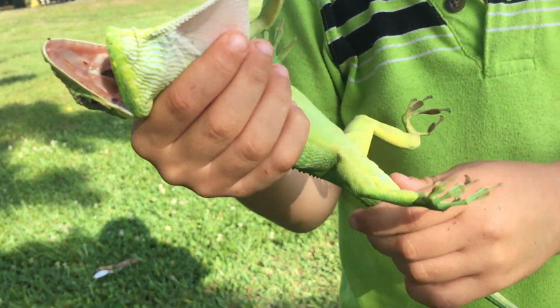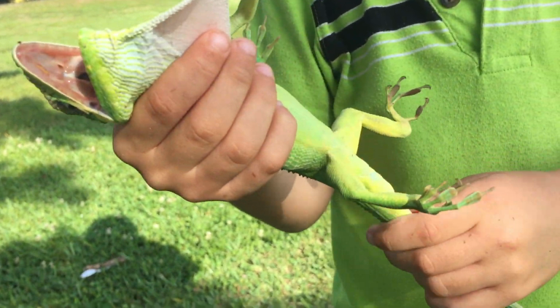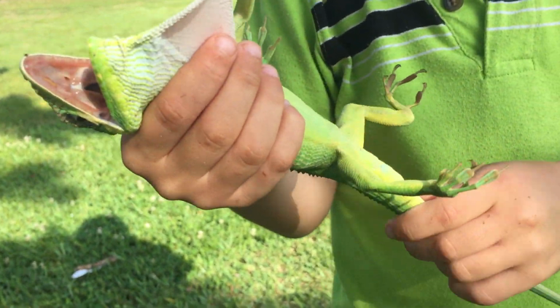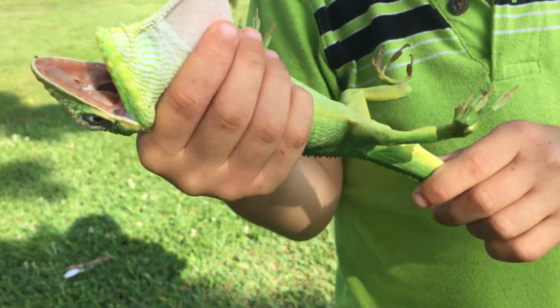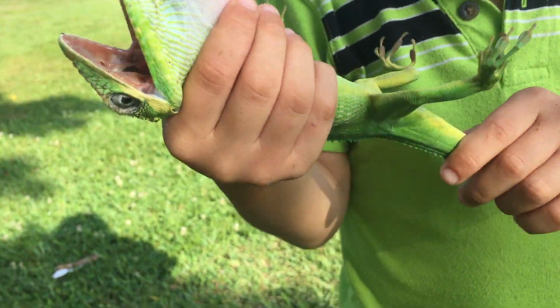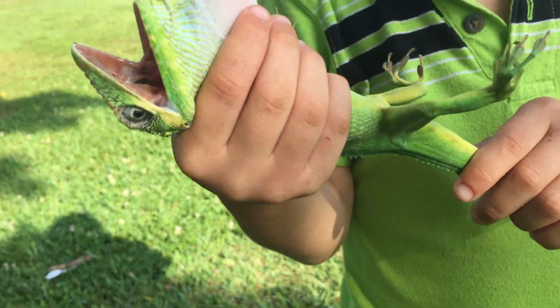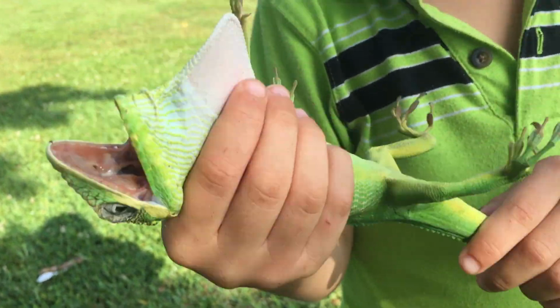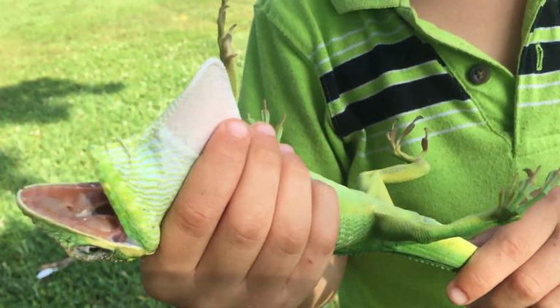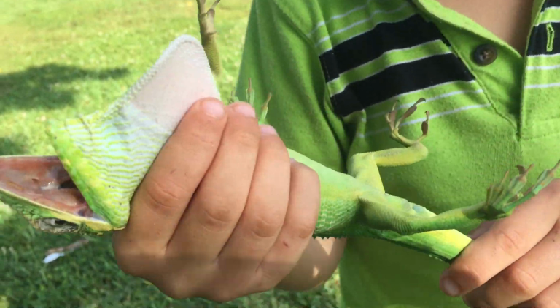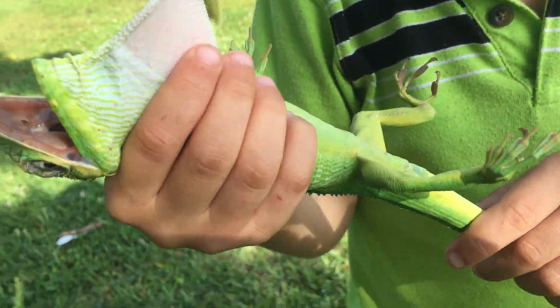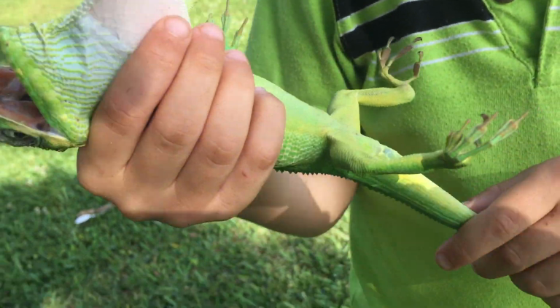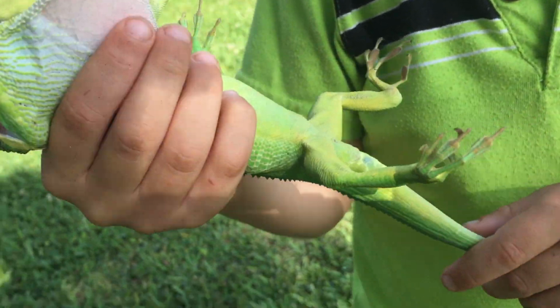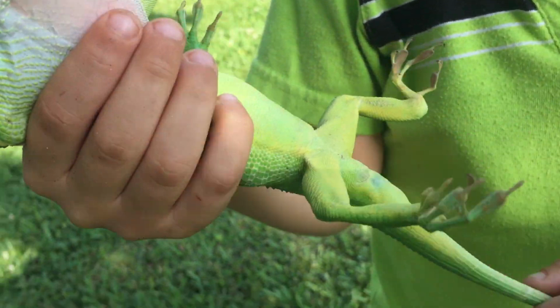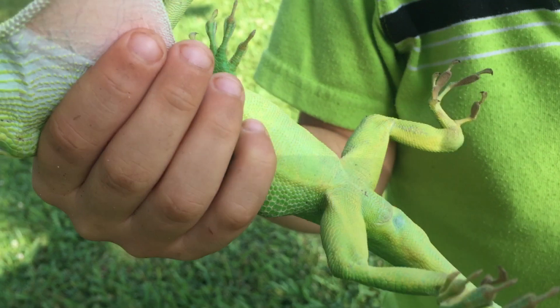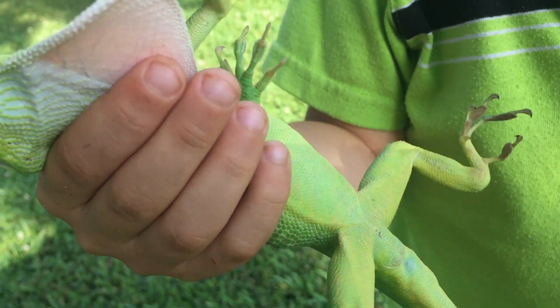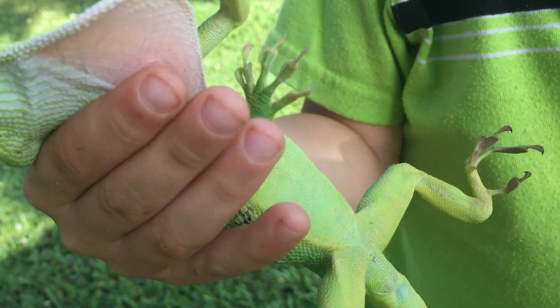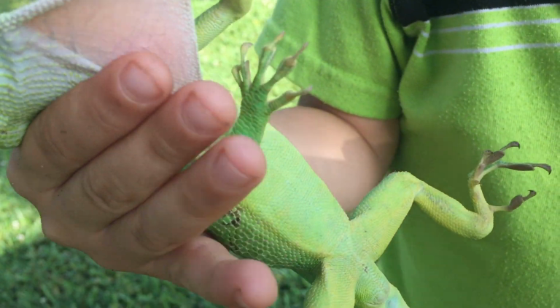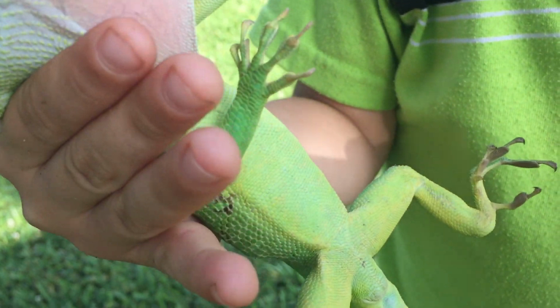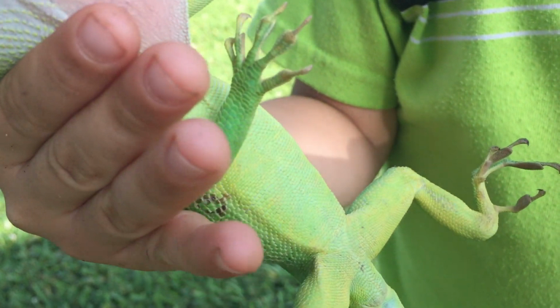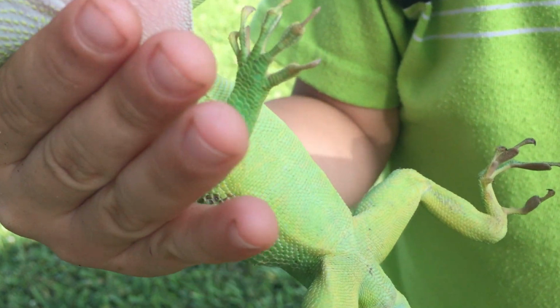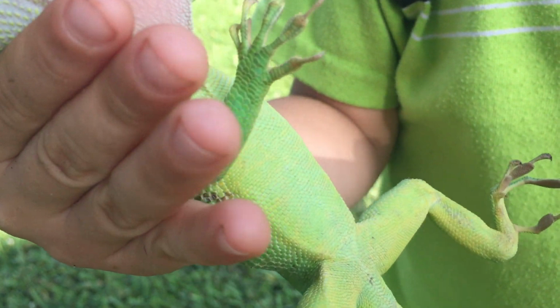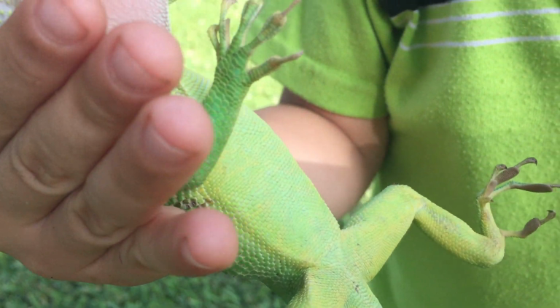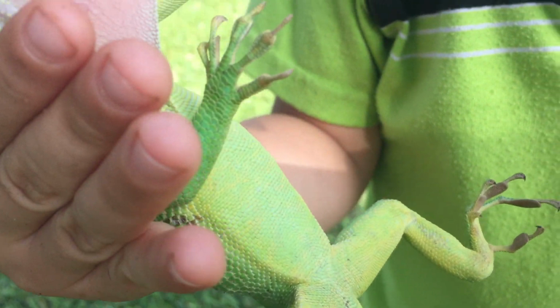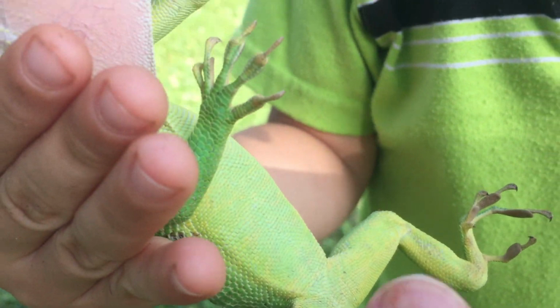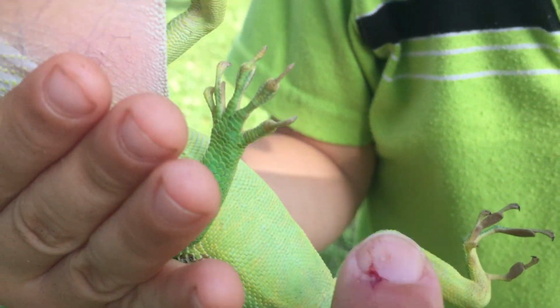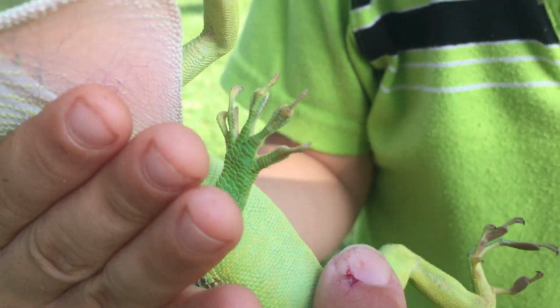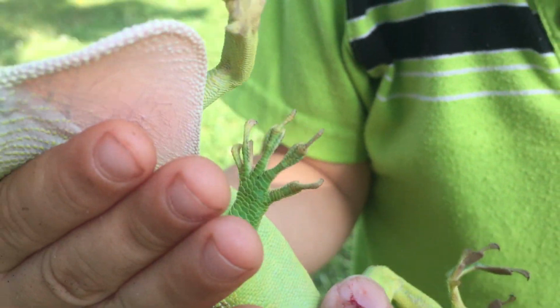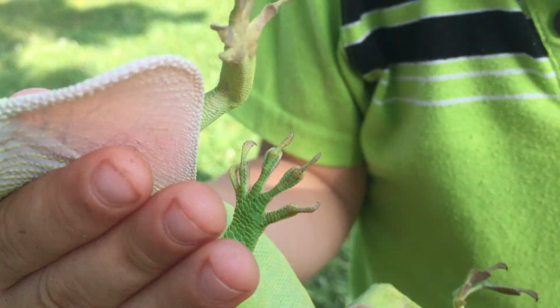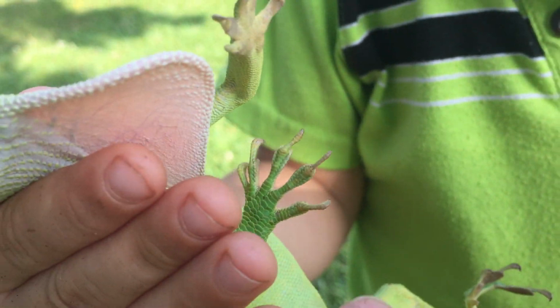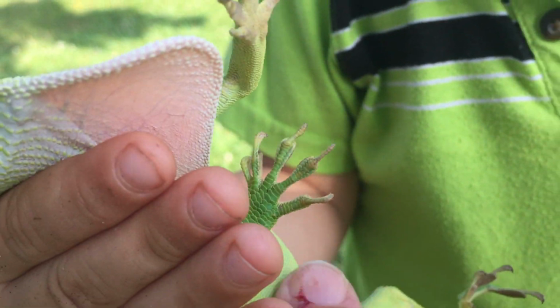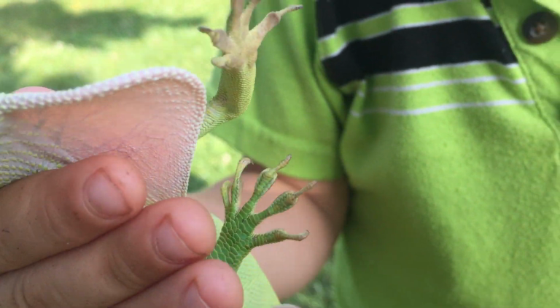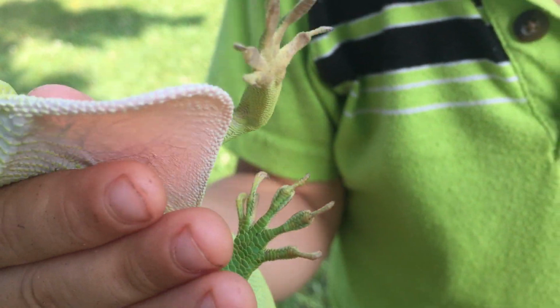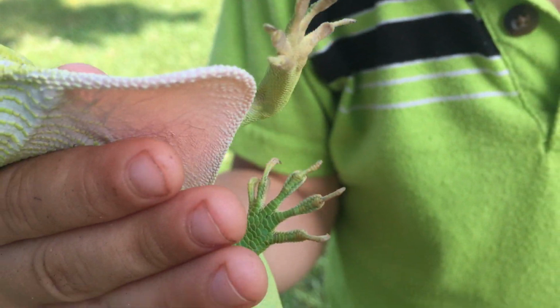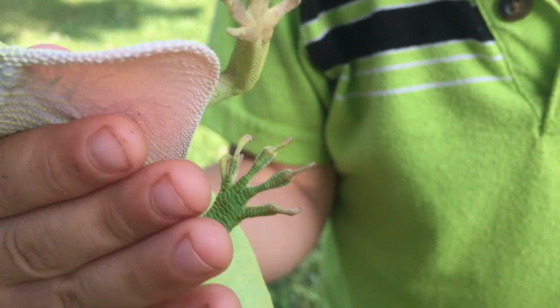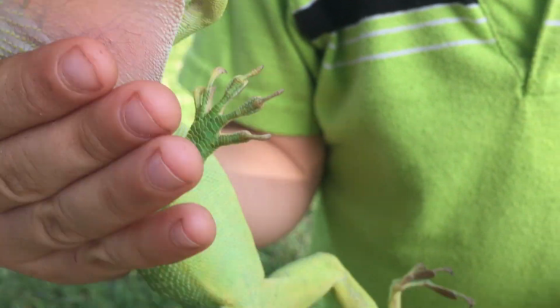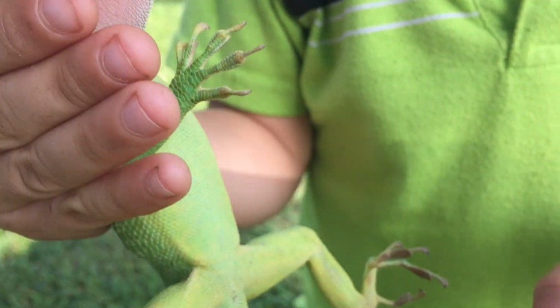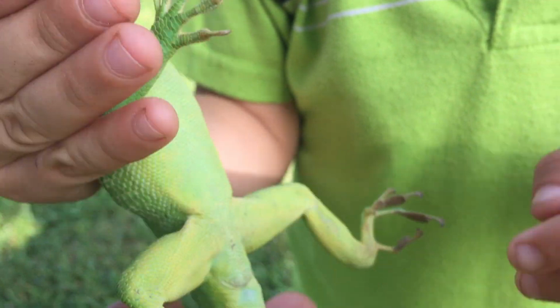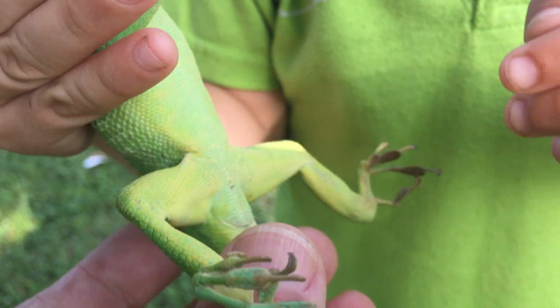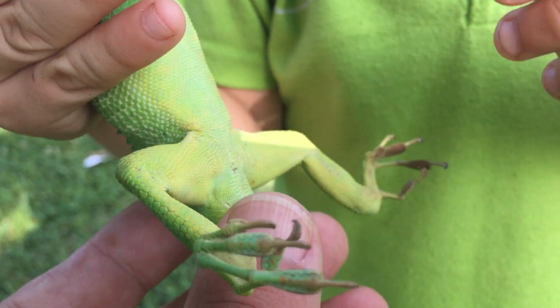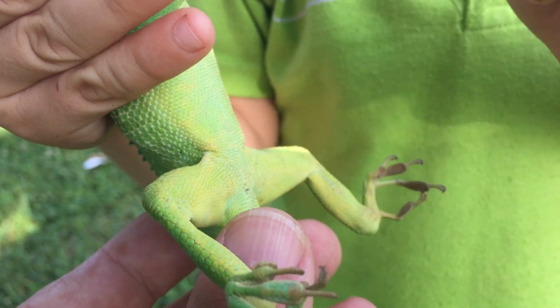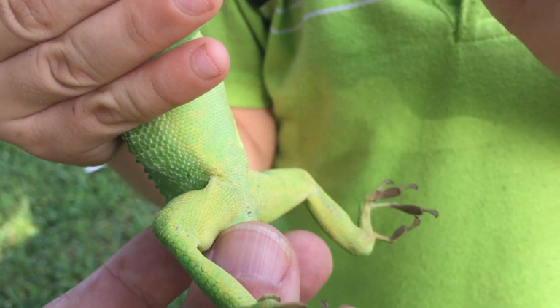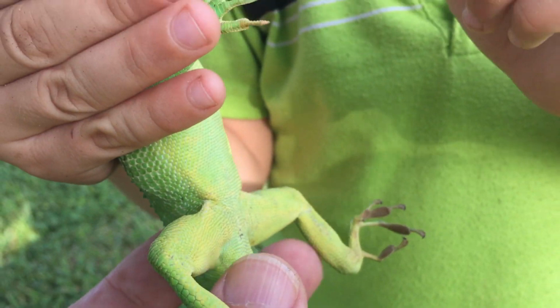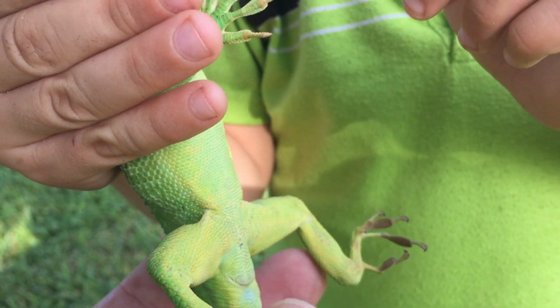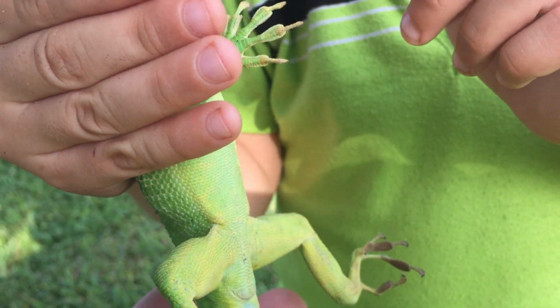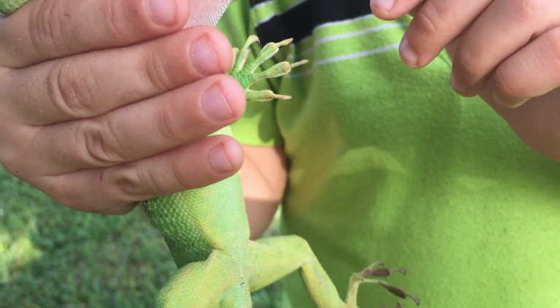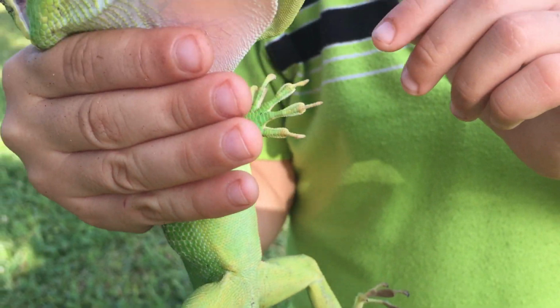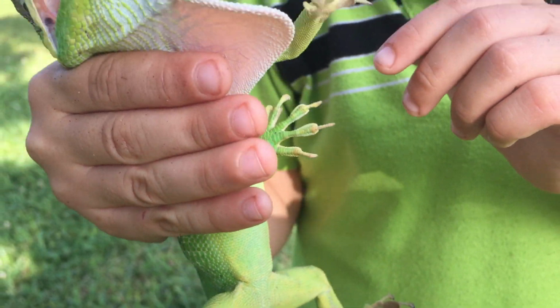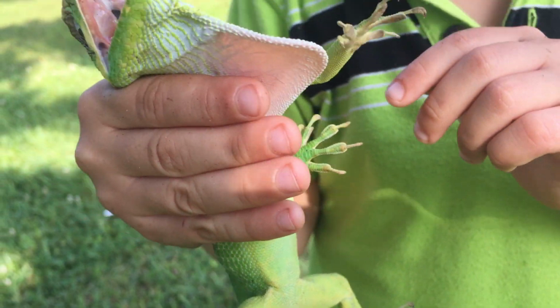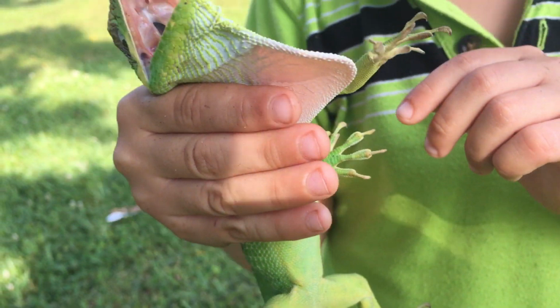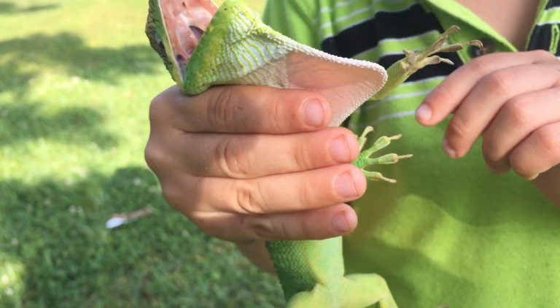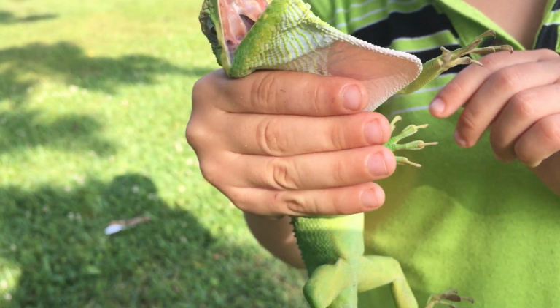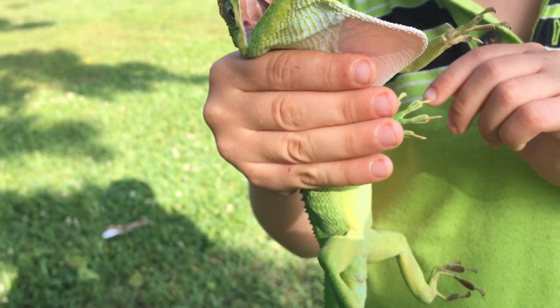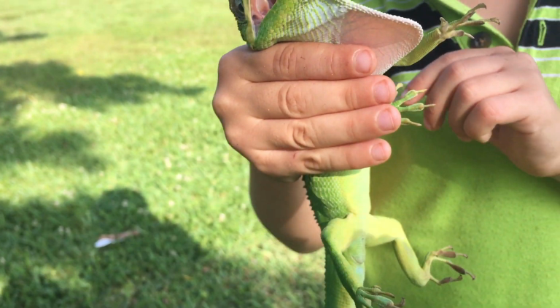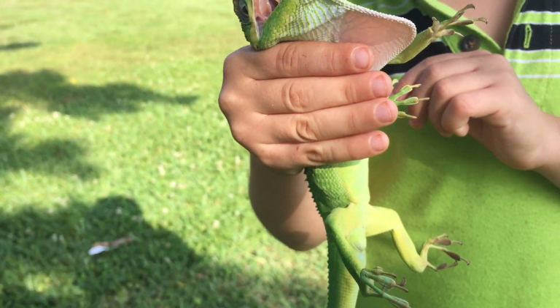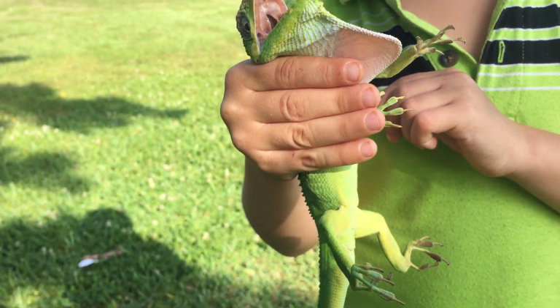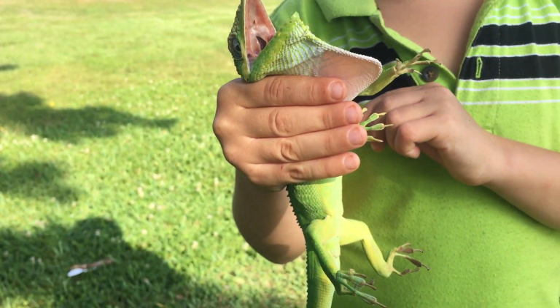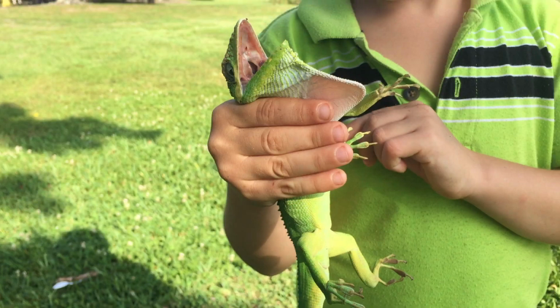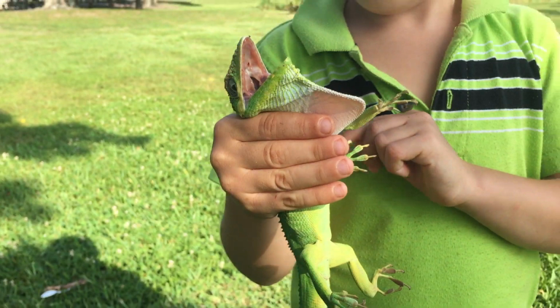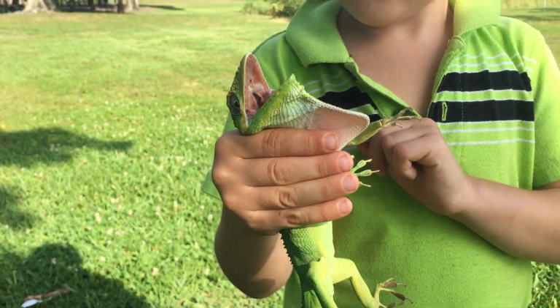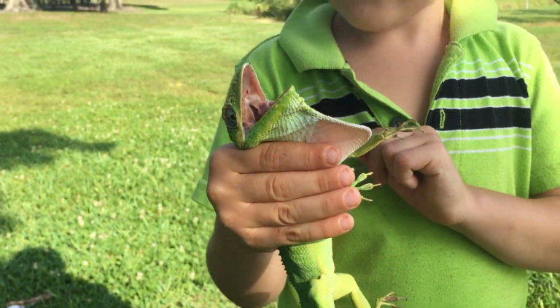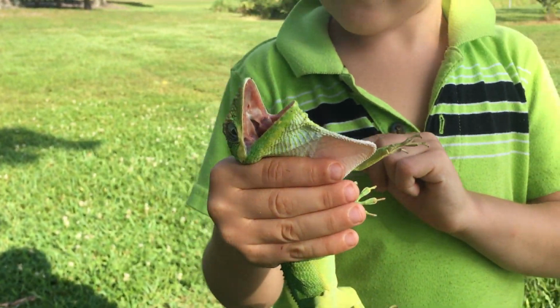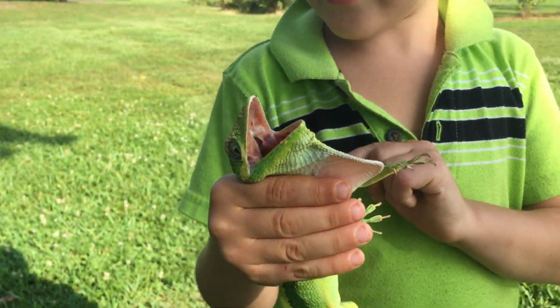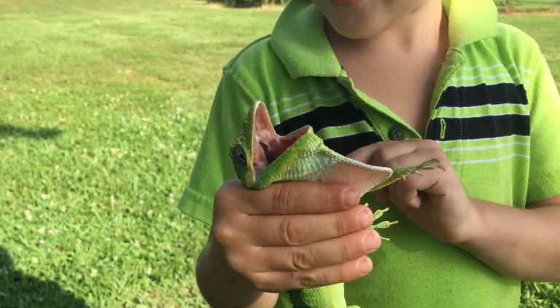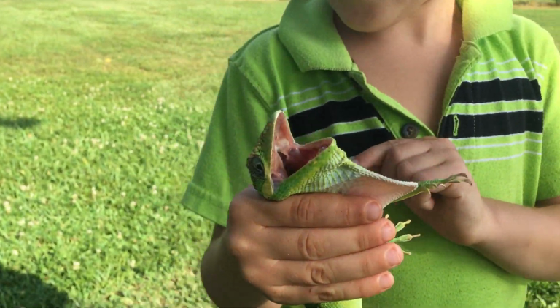Show me the belly. Beautiful belly. Just be careful, it bites.